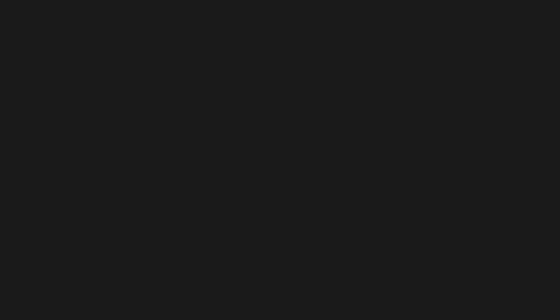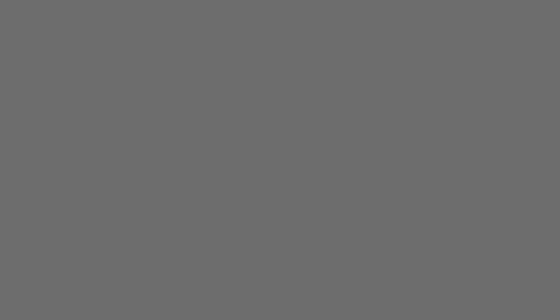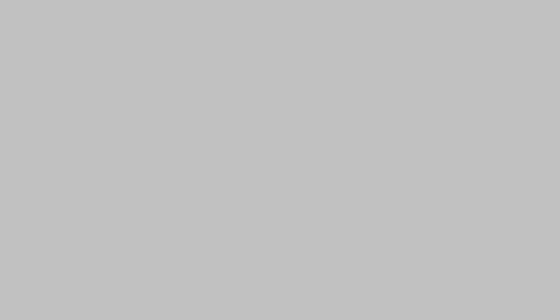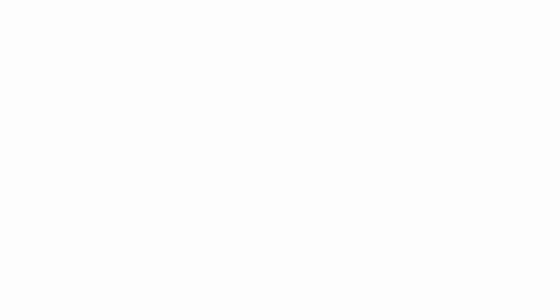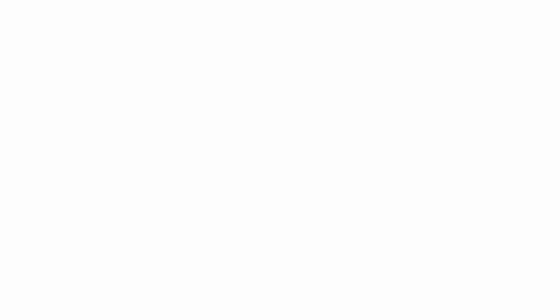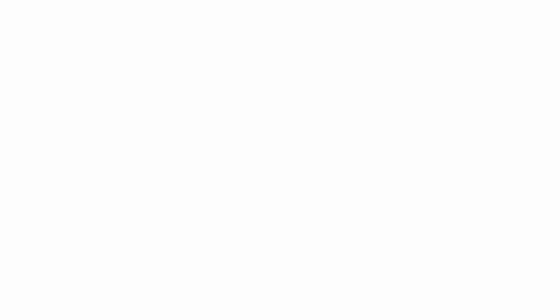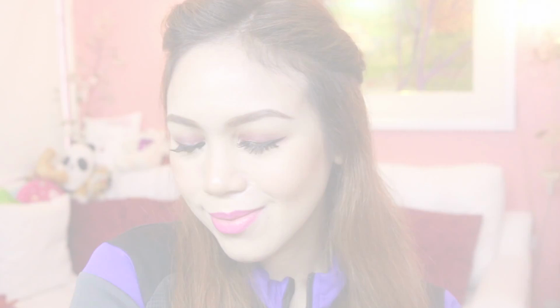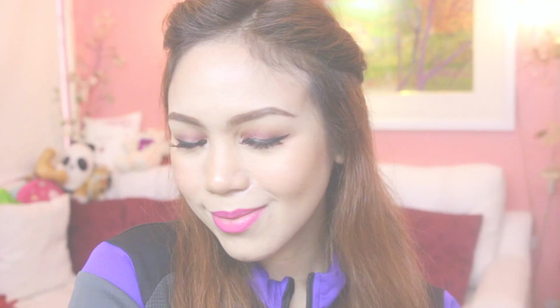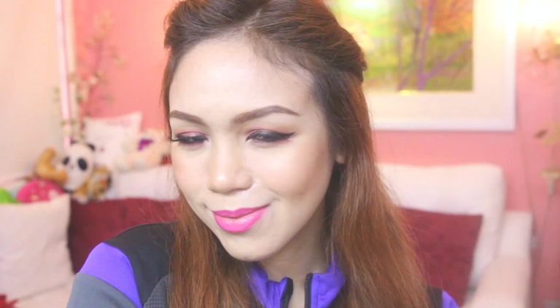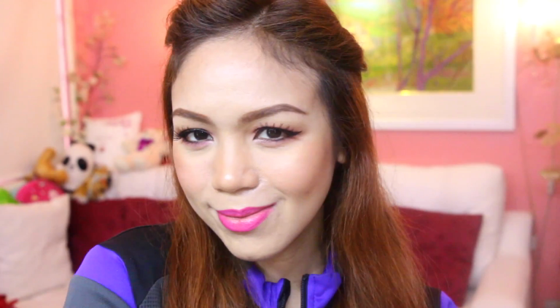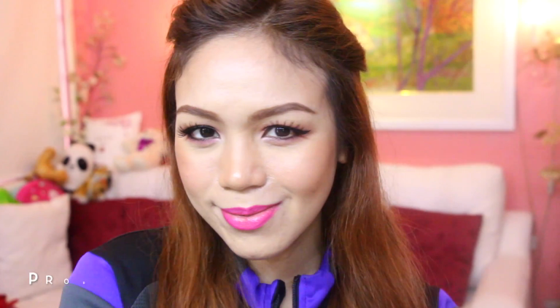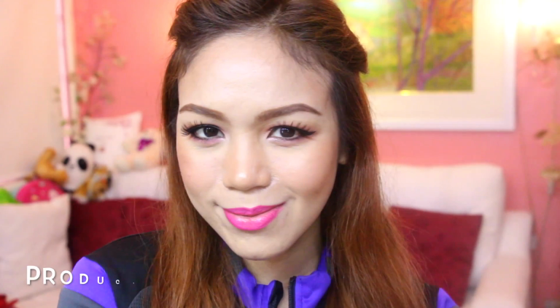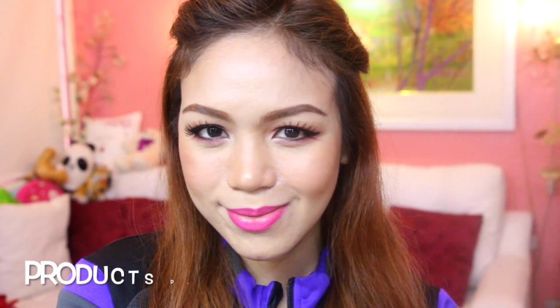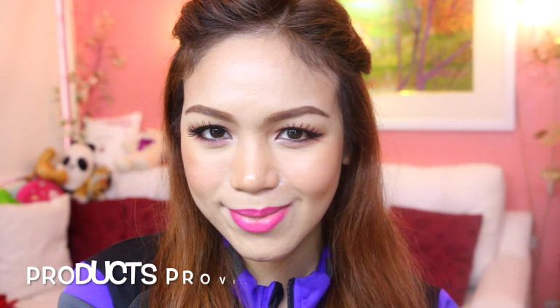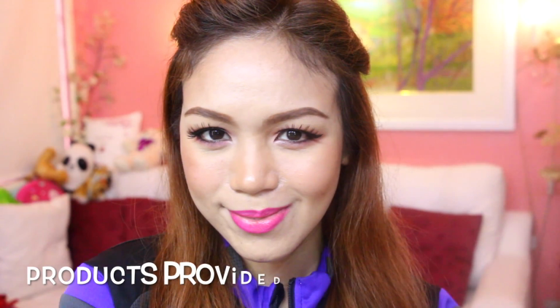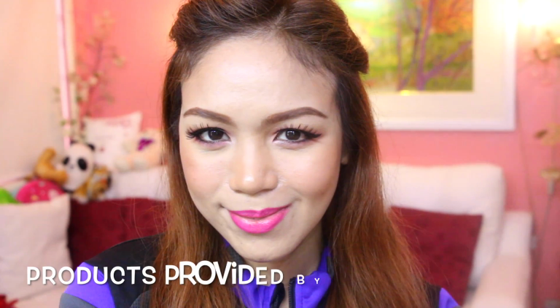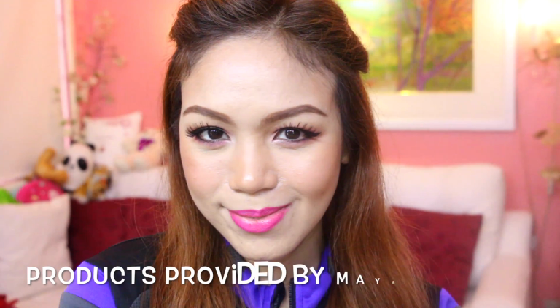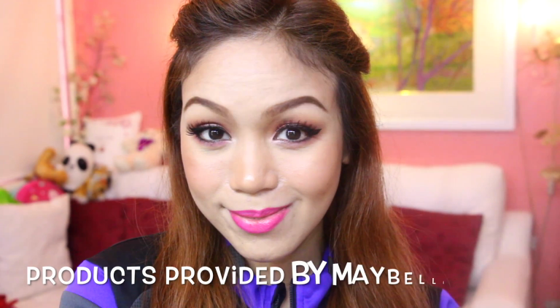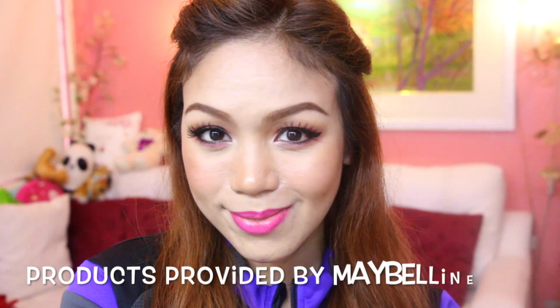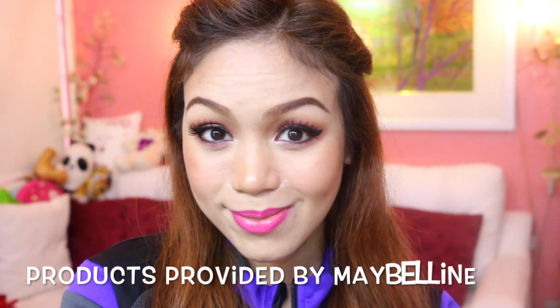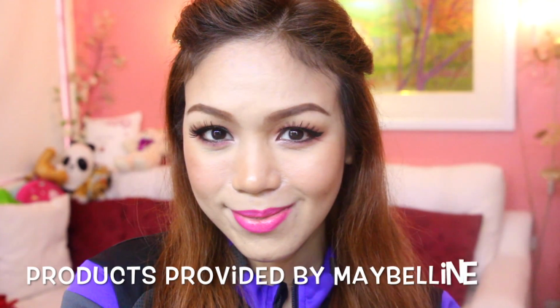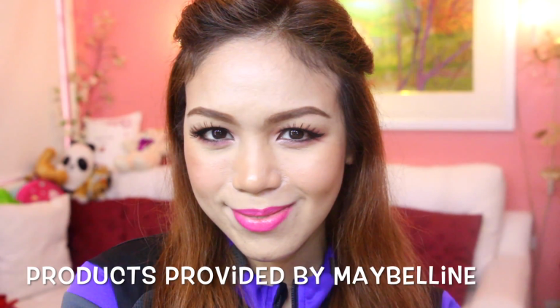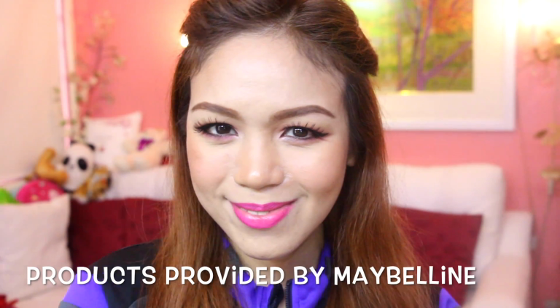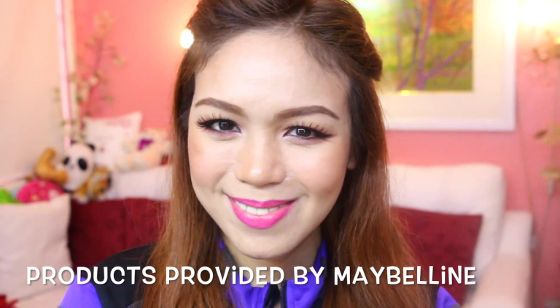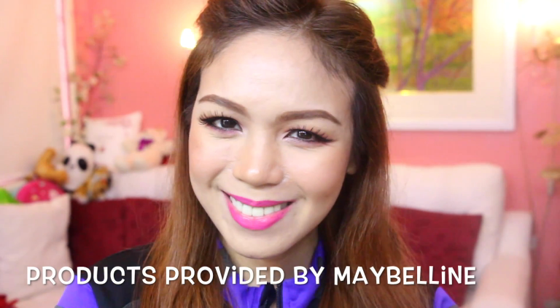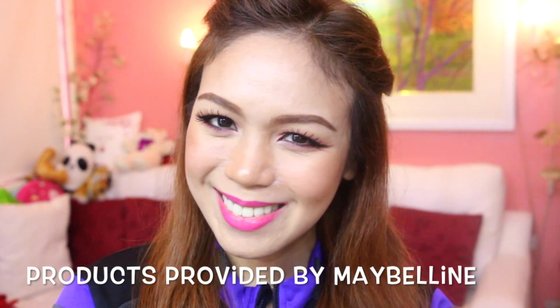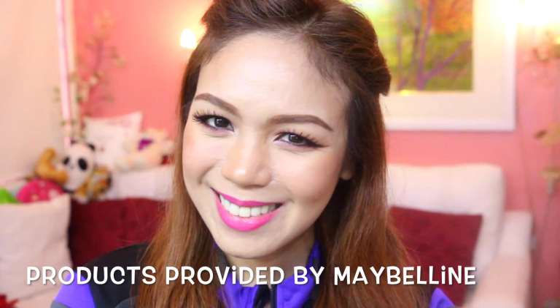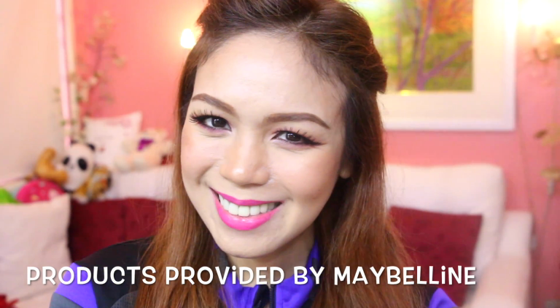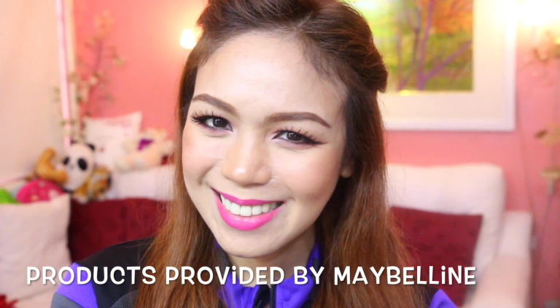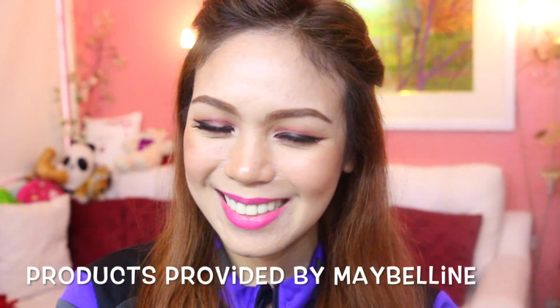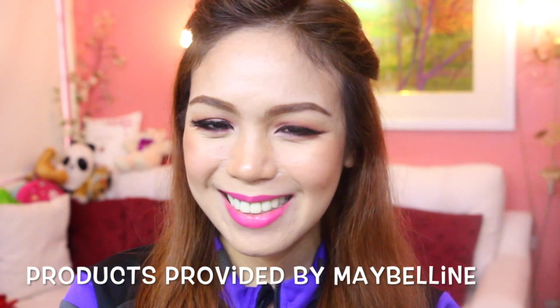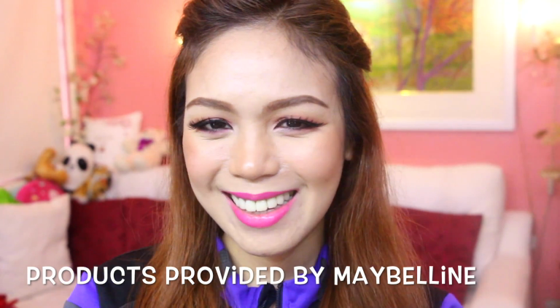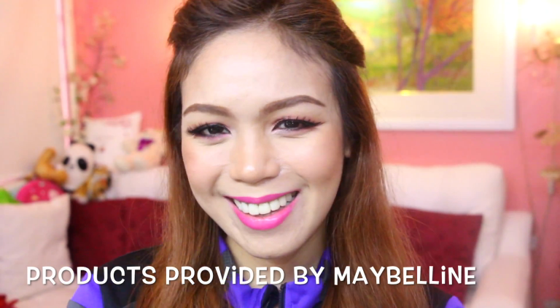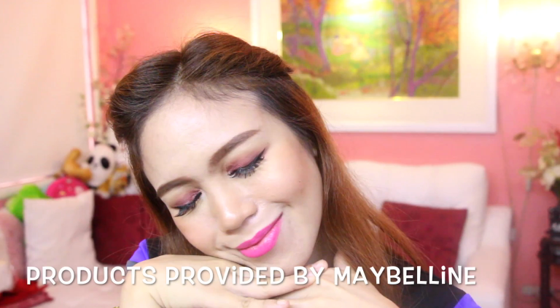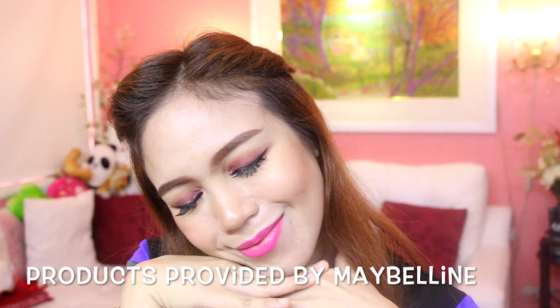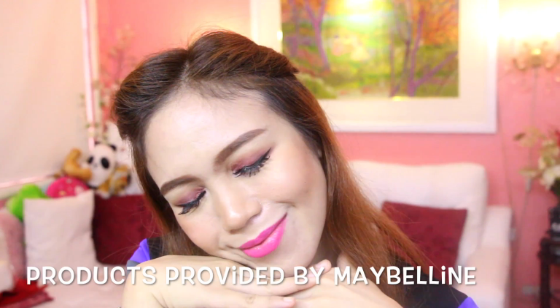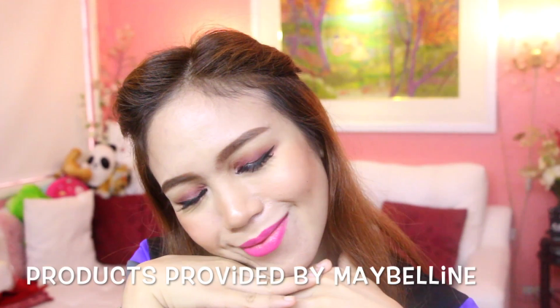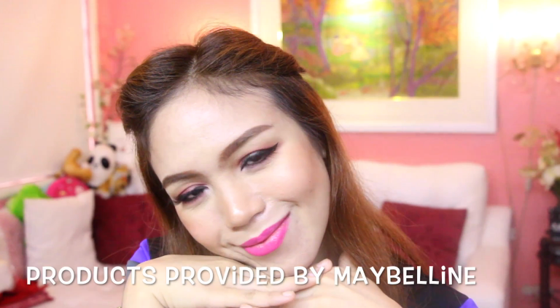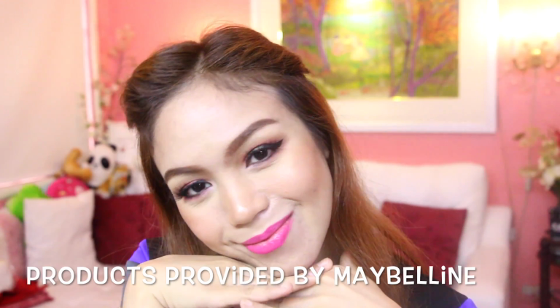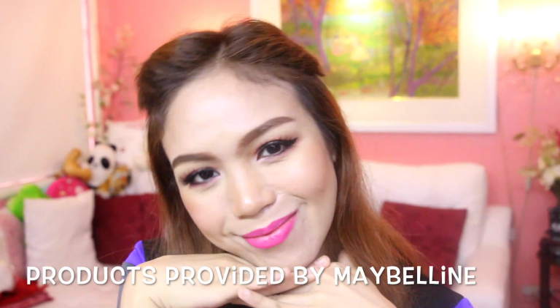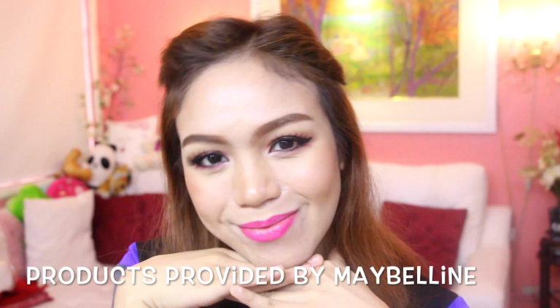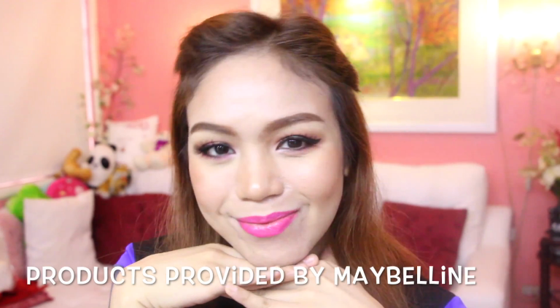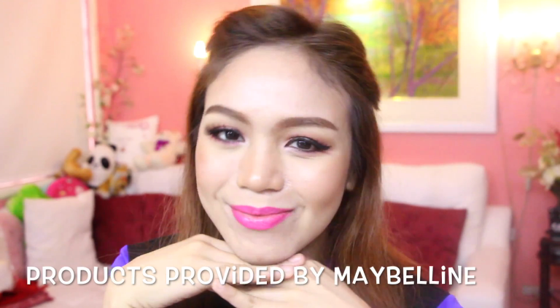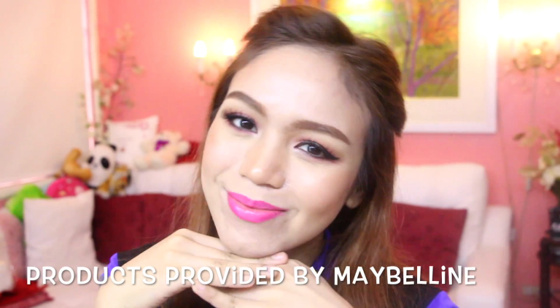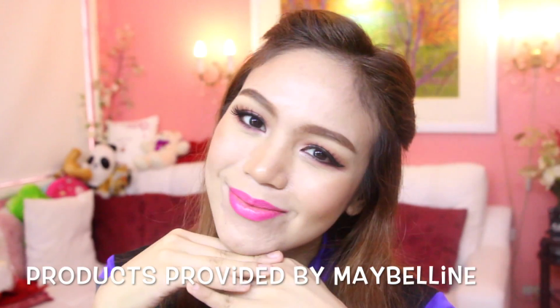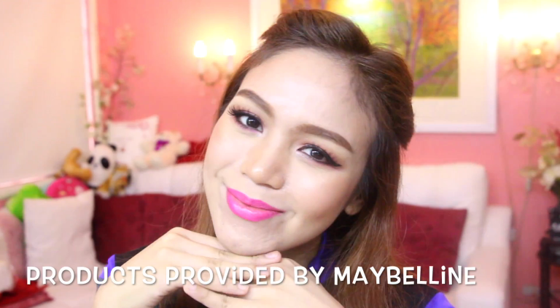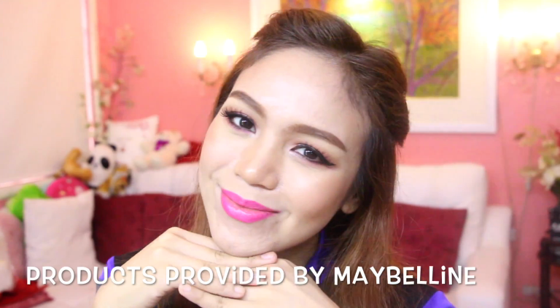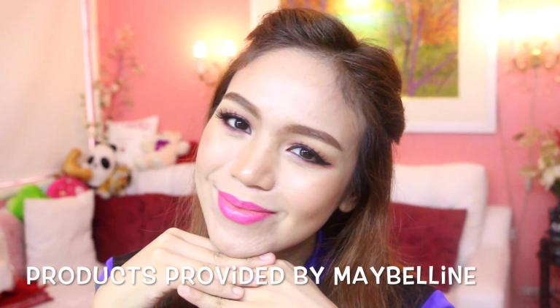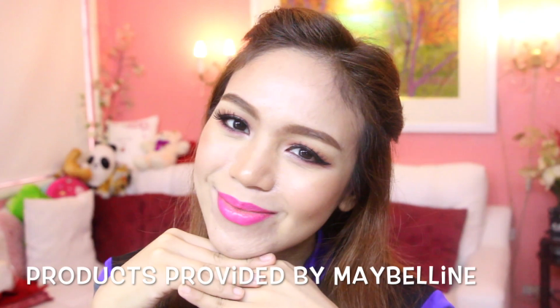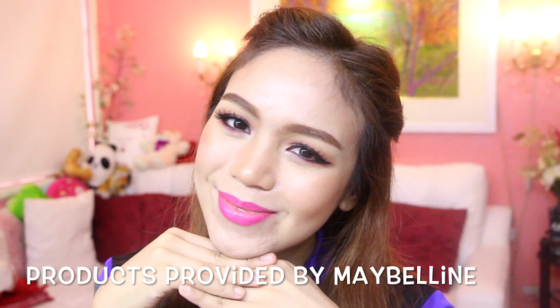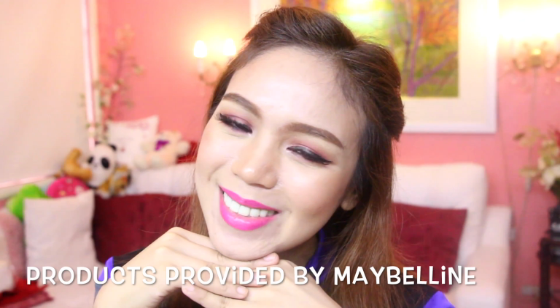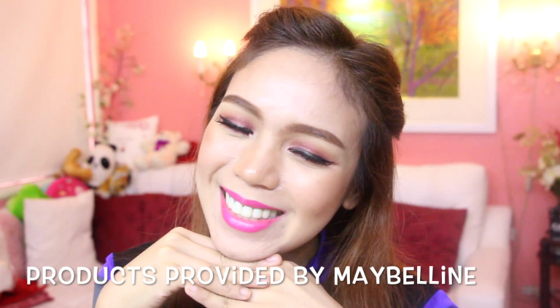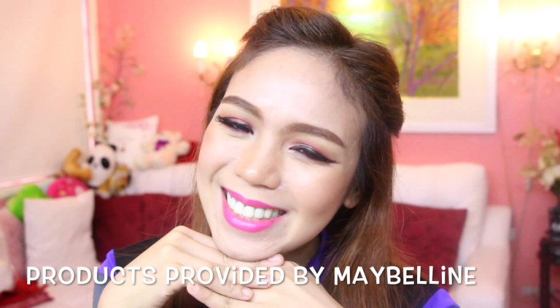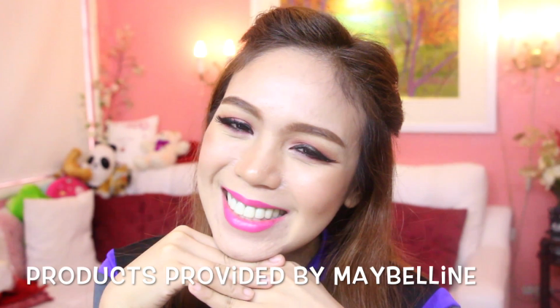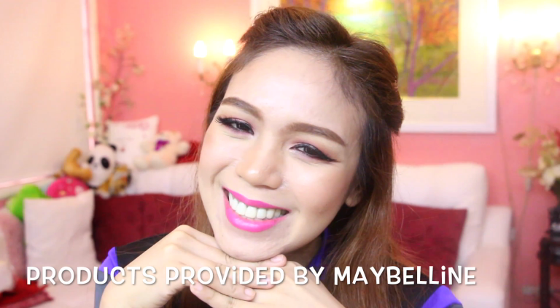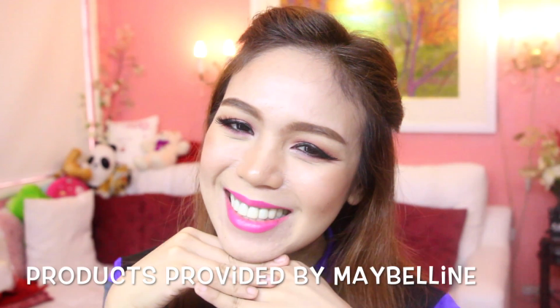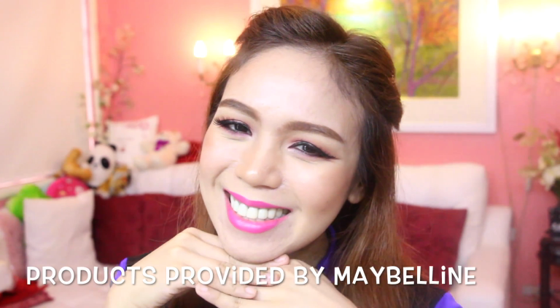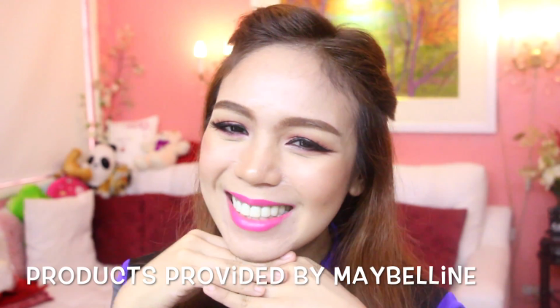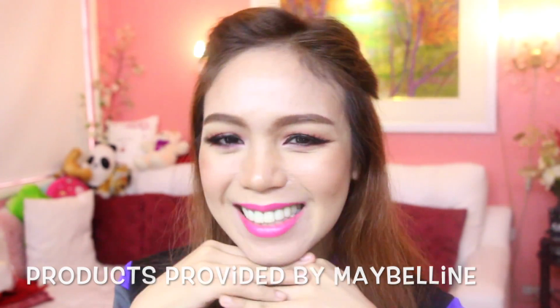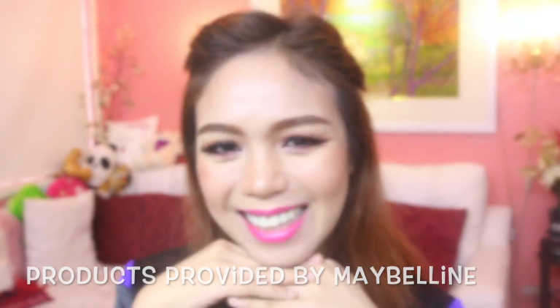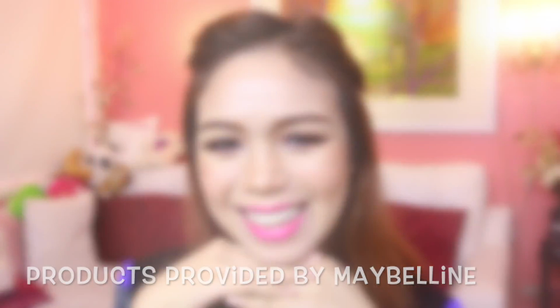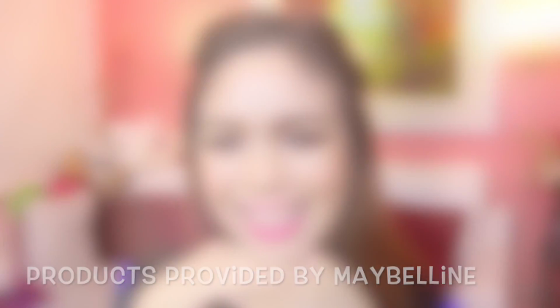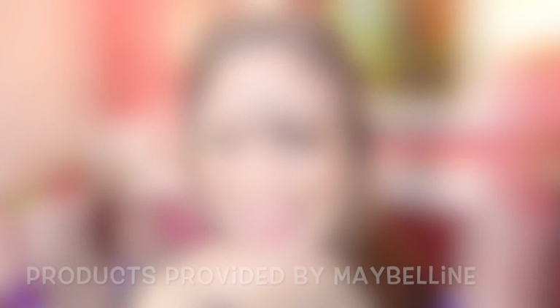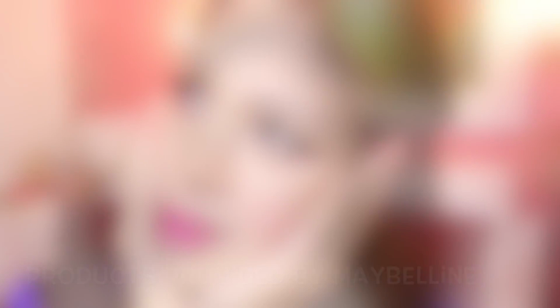Hello, candy lovers! Welcome back to my channel! So in today's video, I will teach you how to do your kilay in less than 5 minutes.